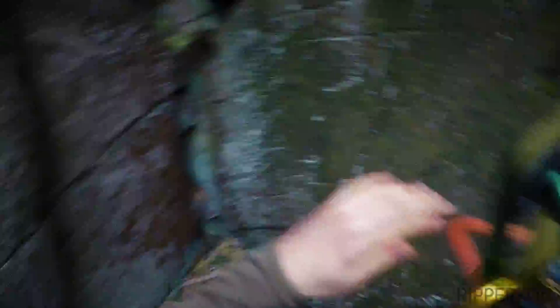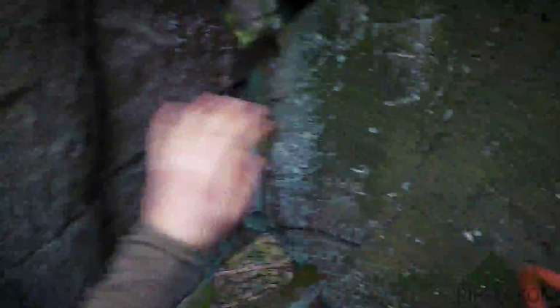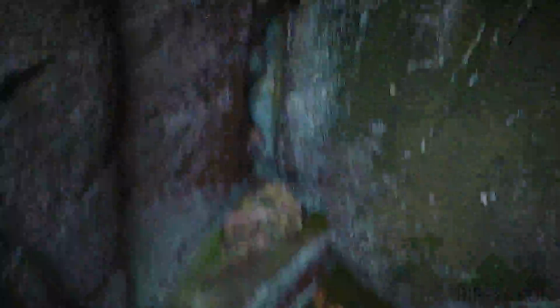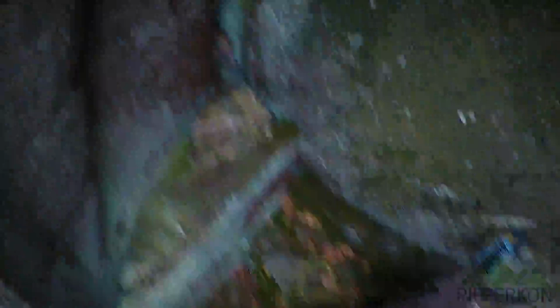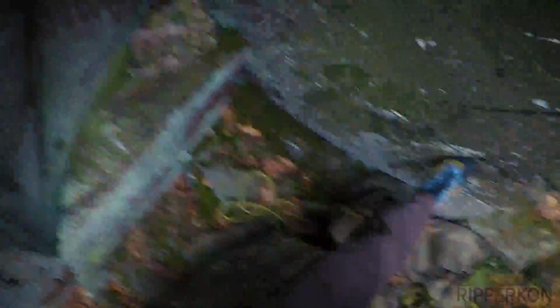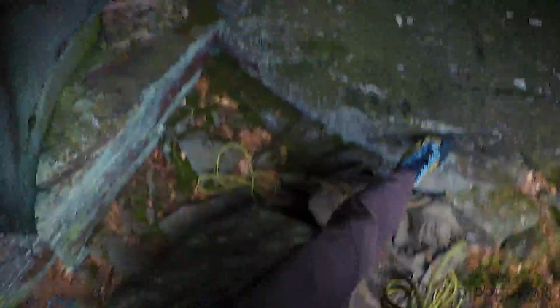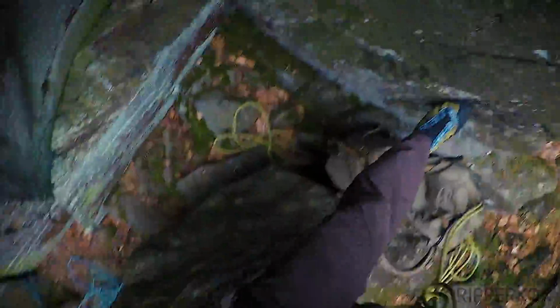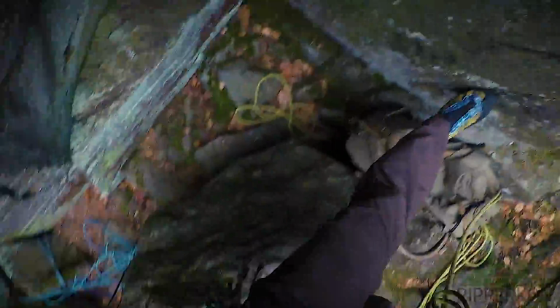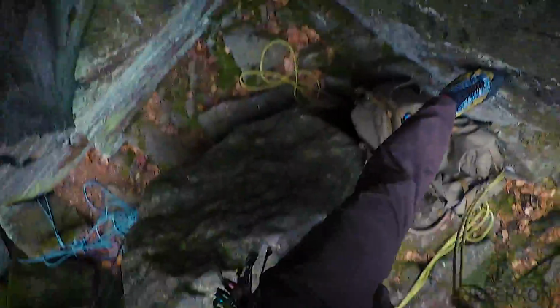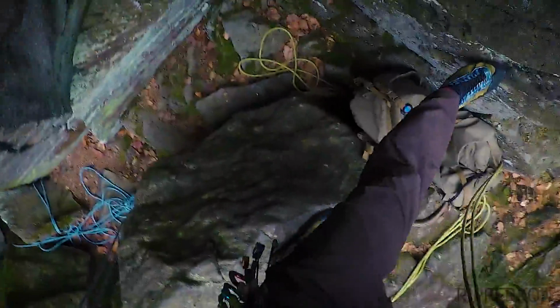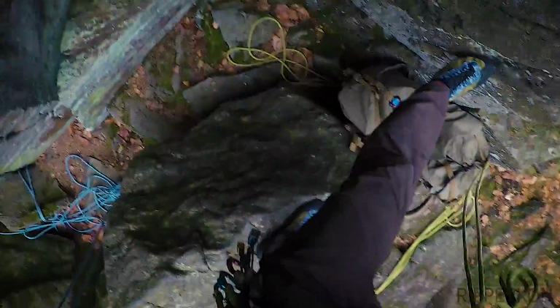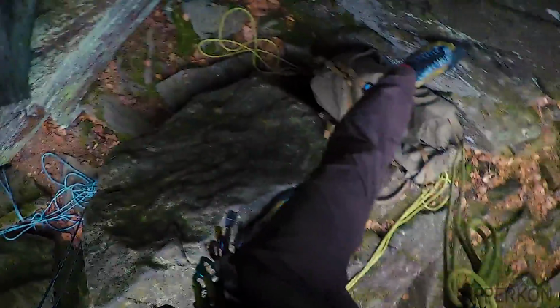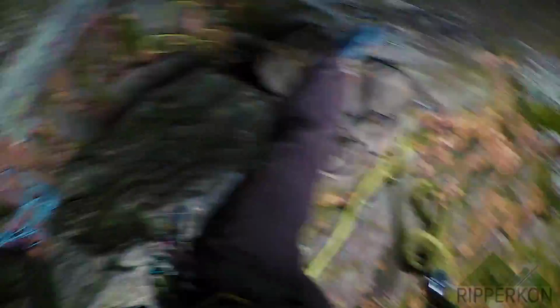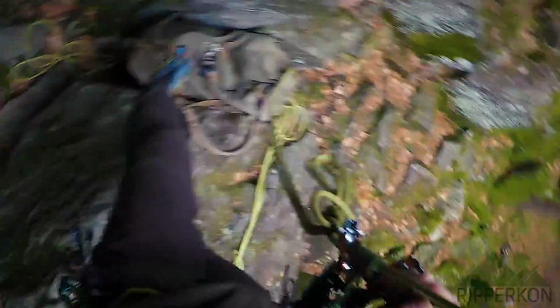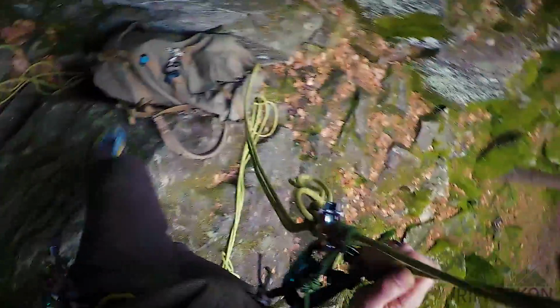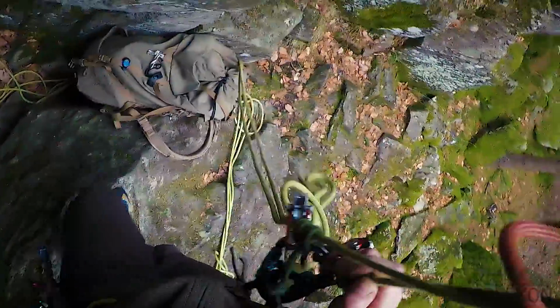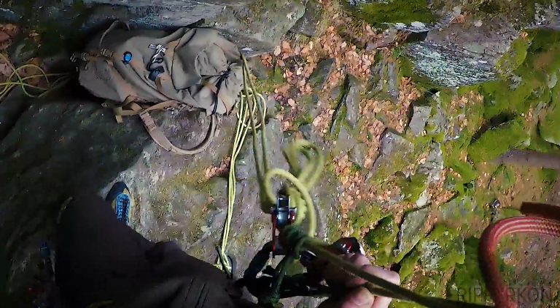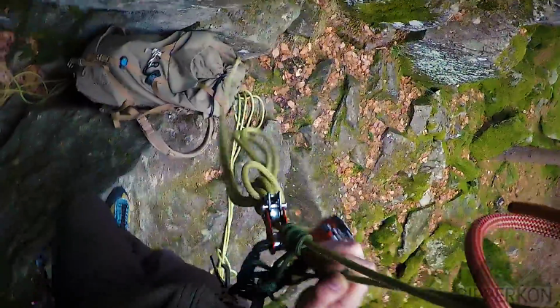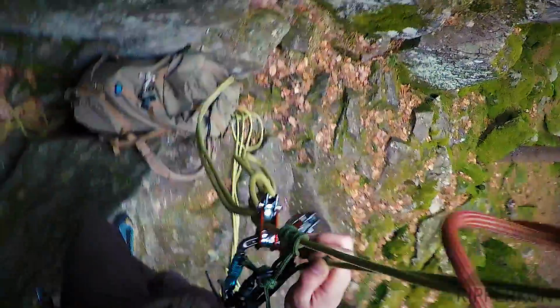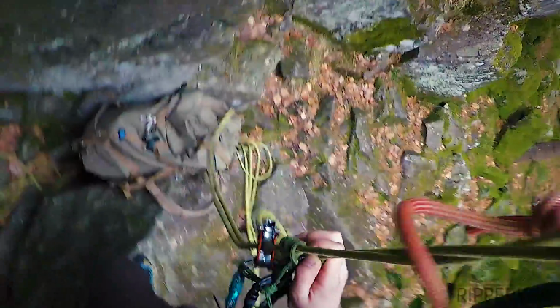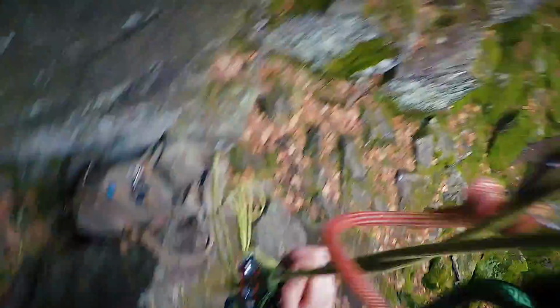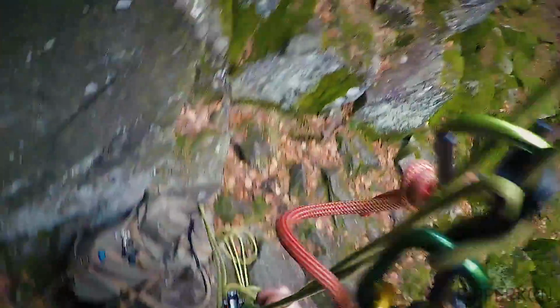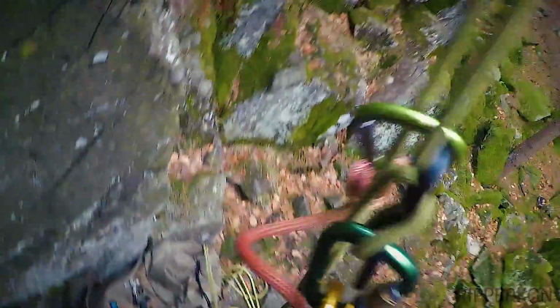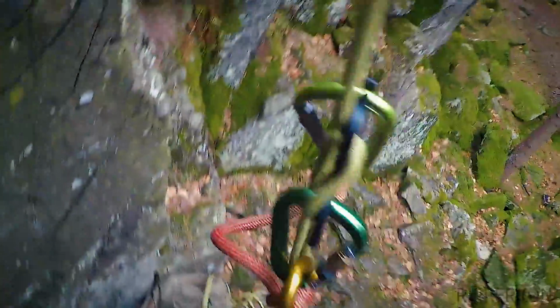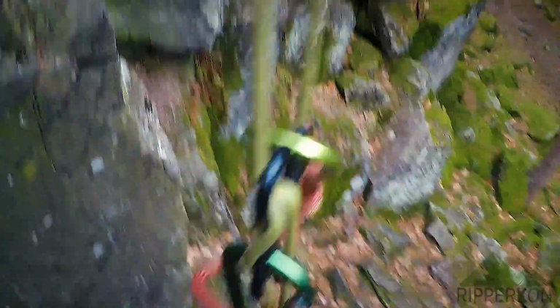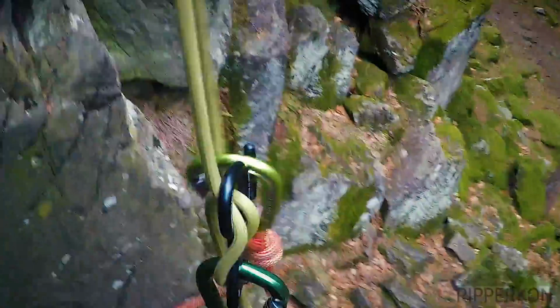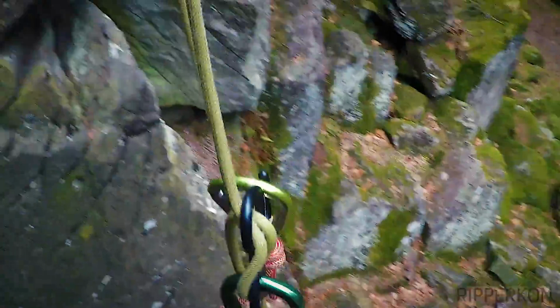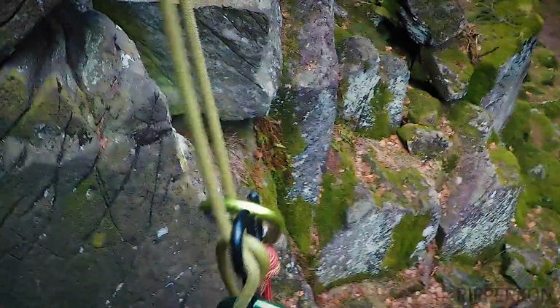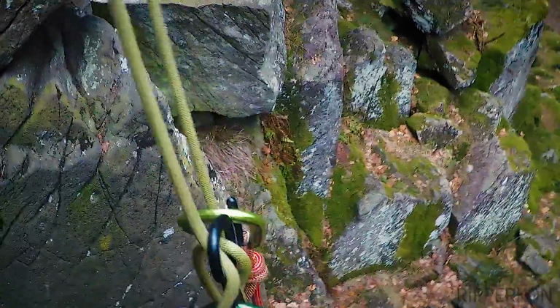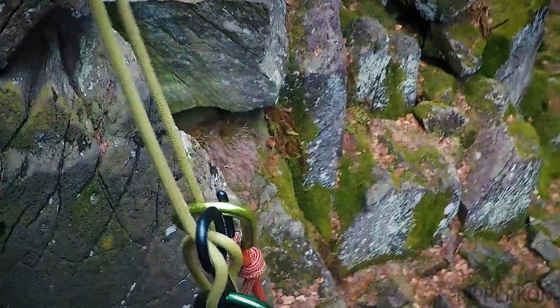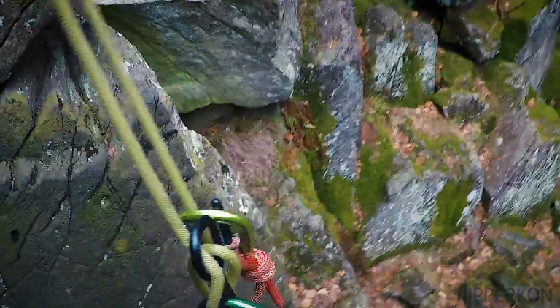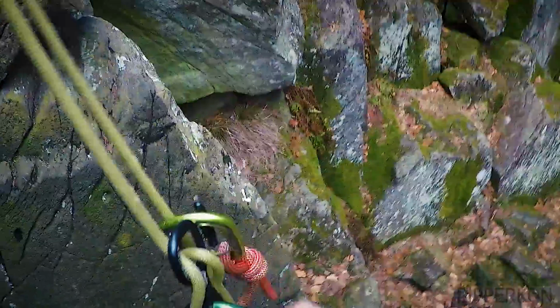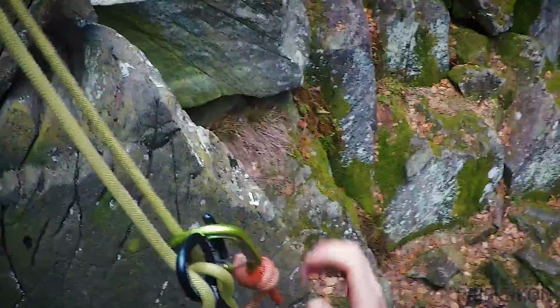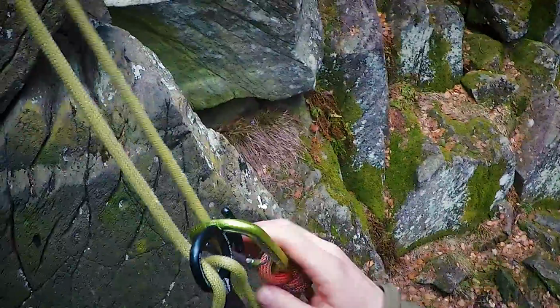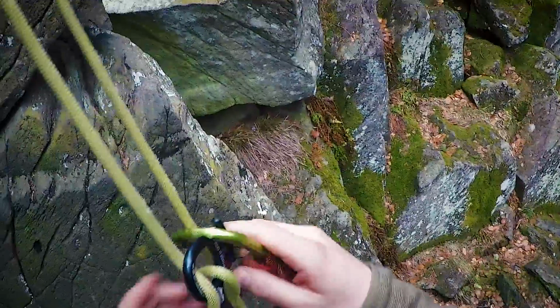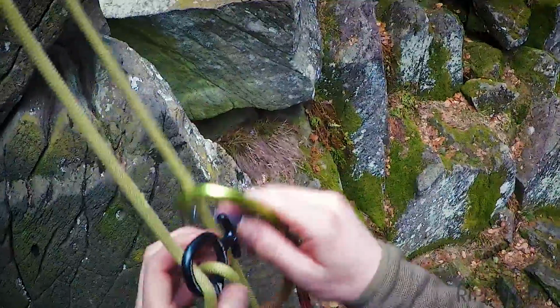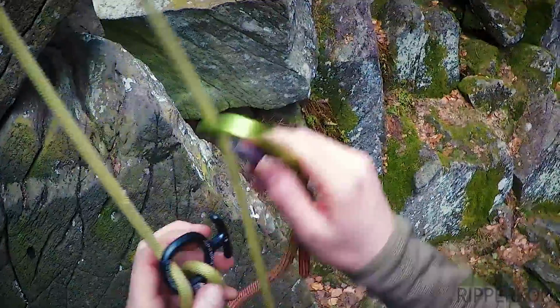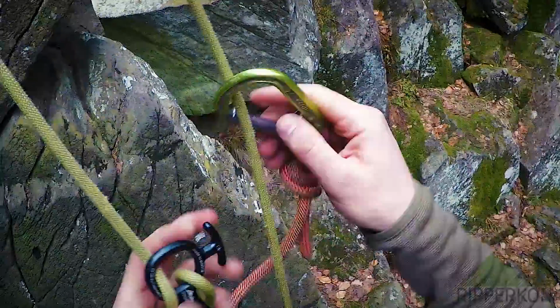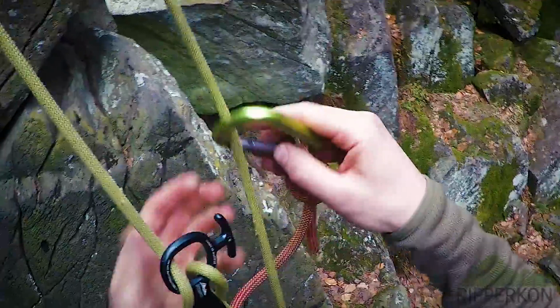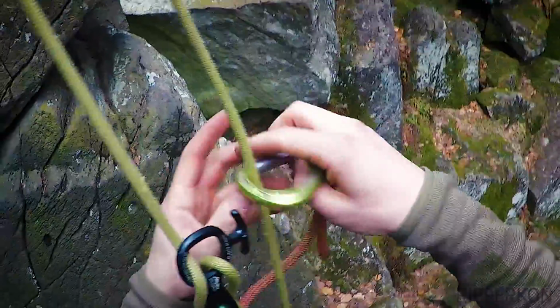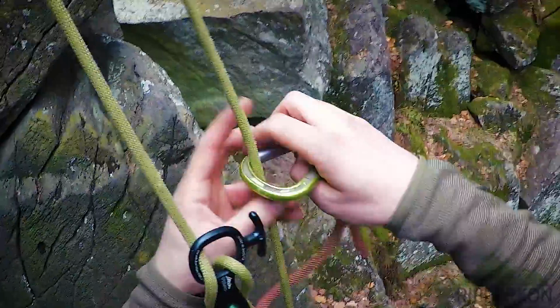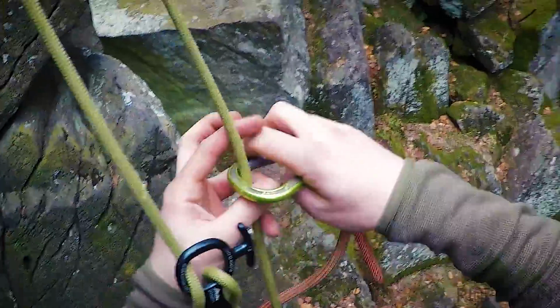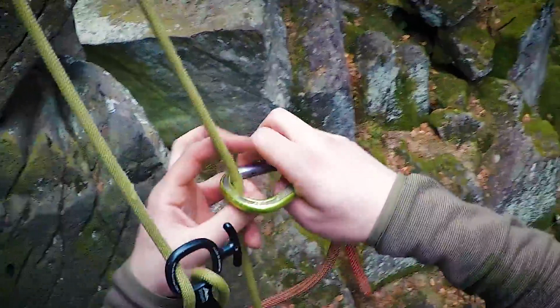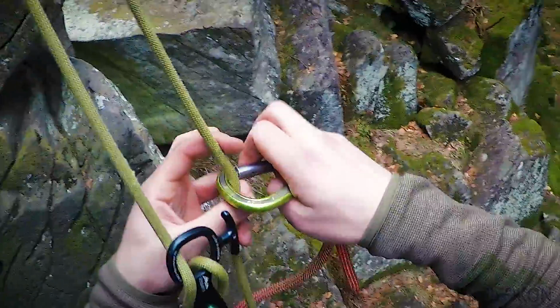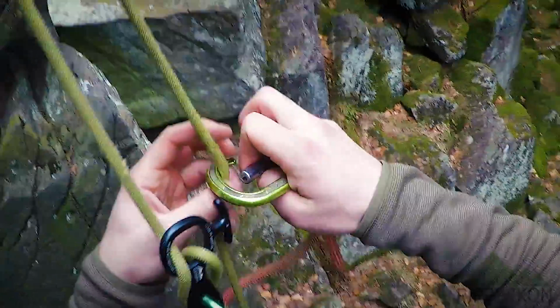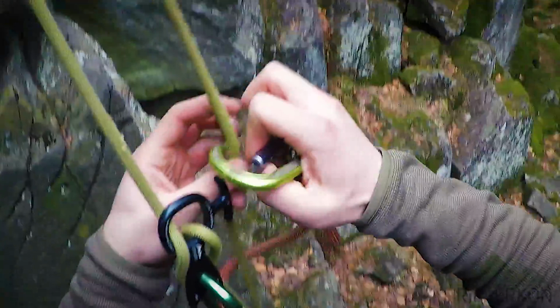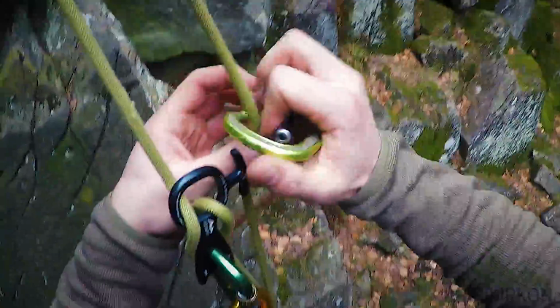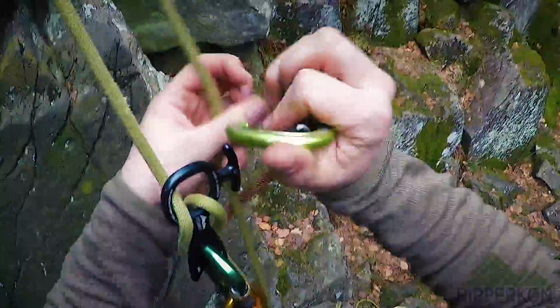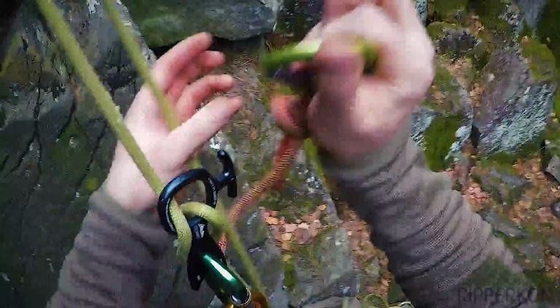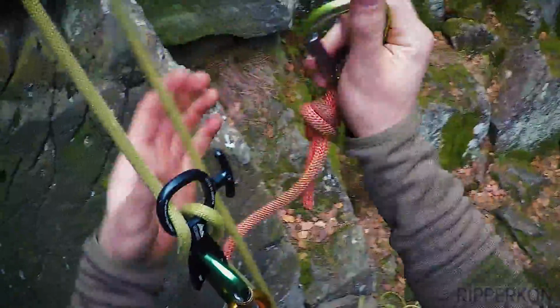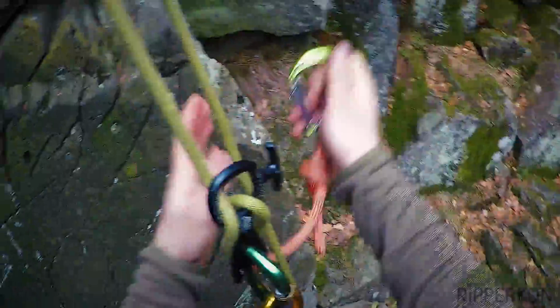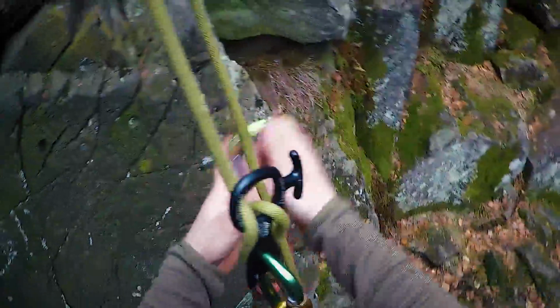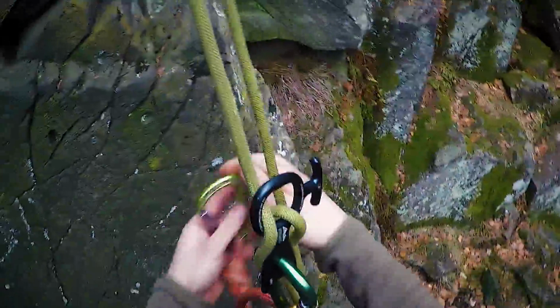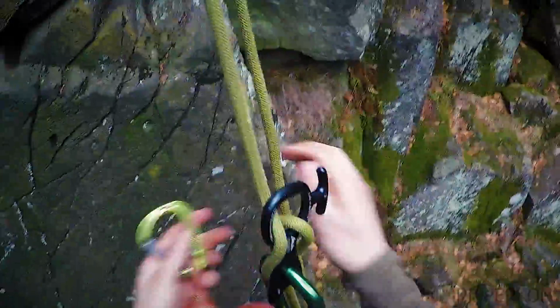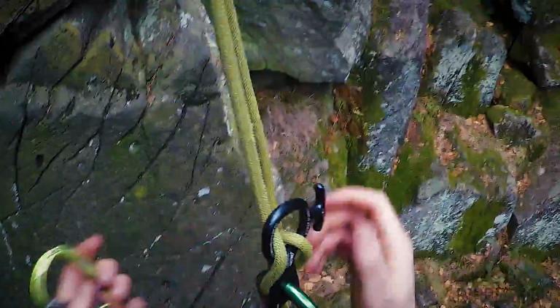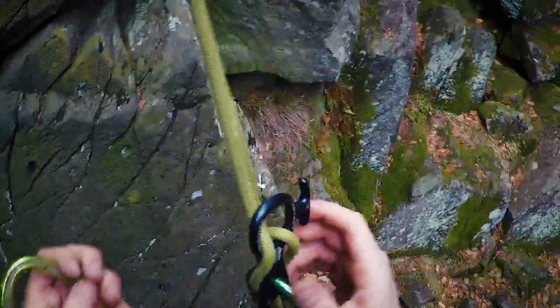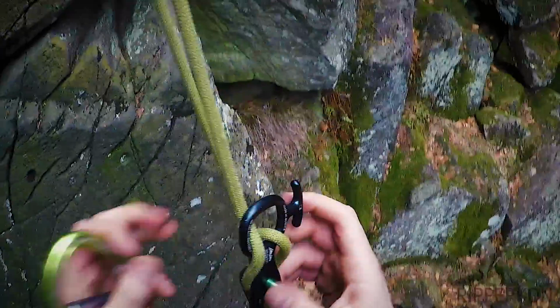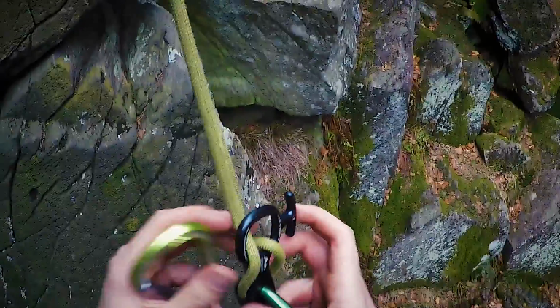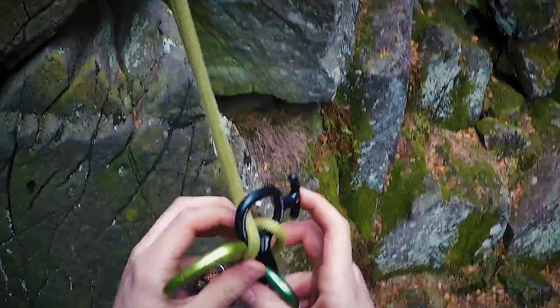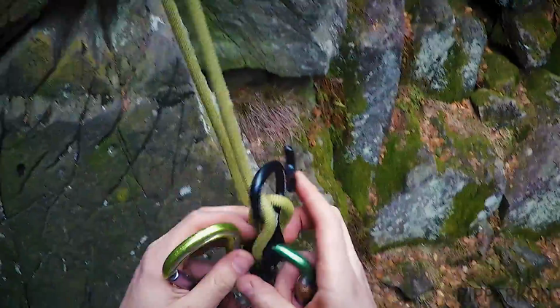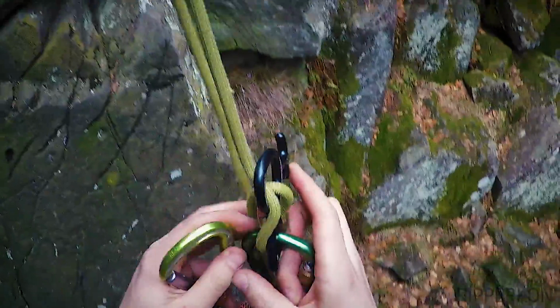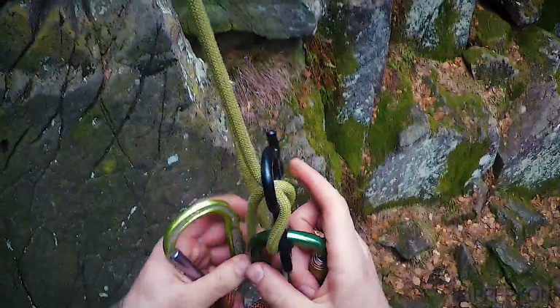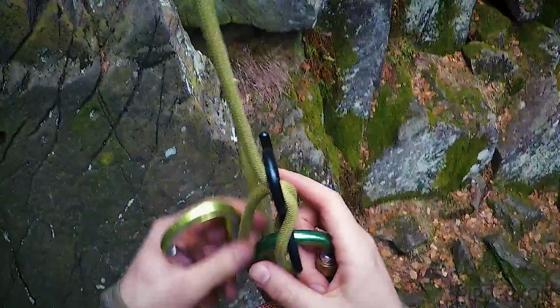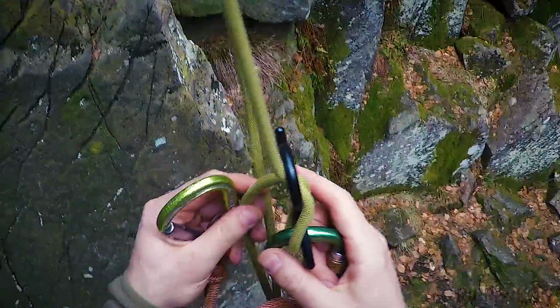I'm still safe since there is a big stopper knot on the end of the rope and both prusiks are still on the rope.